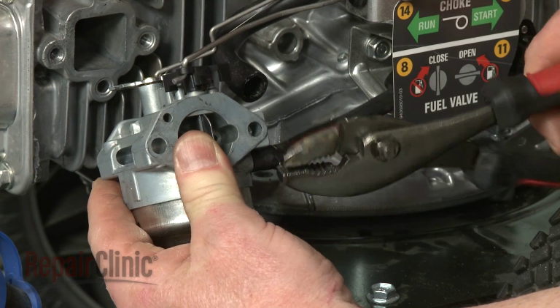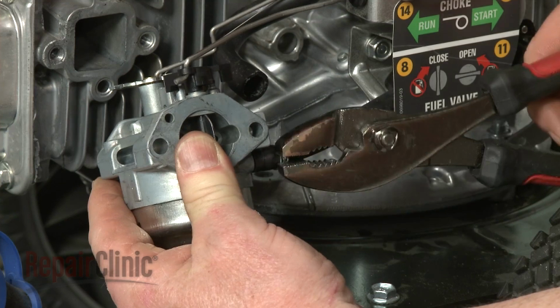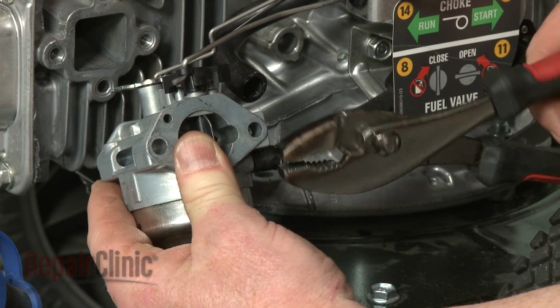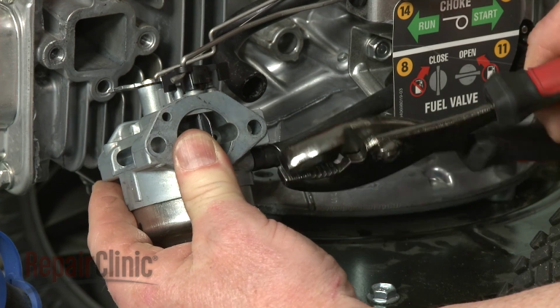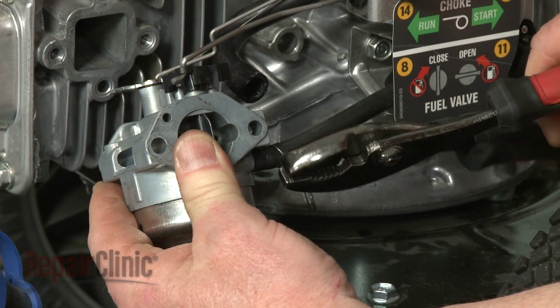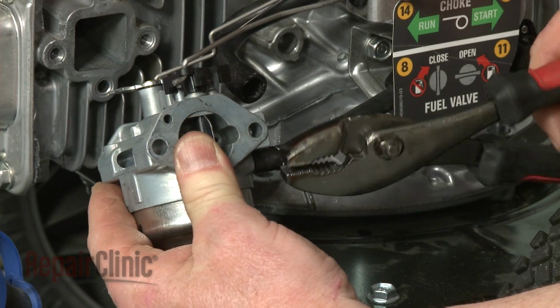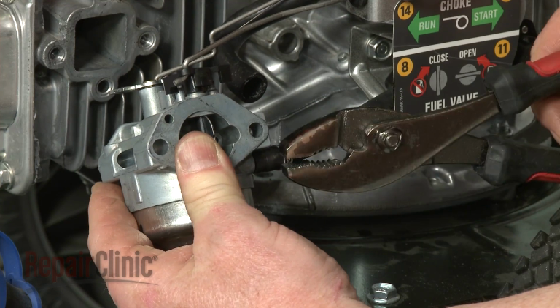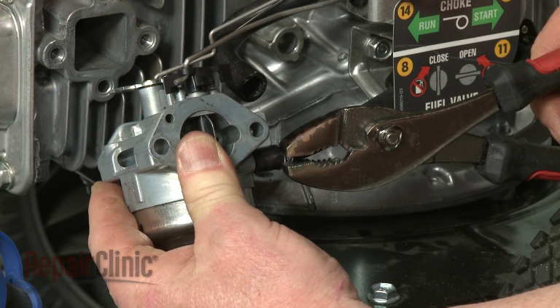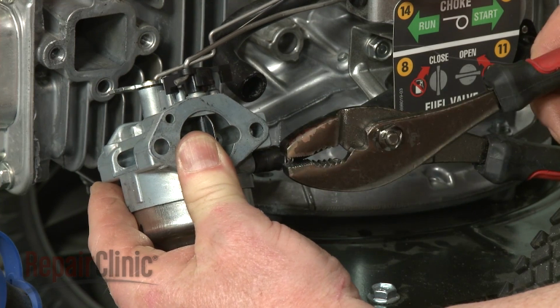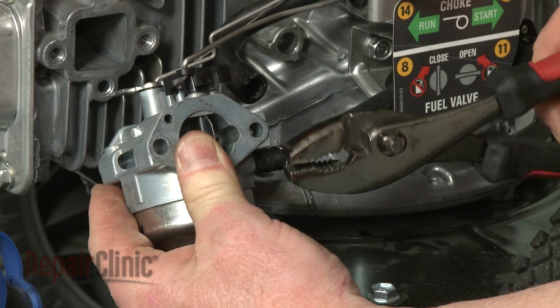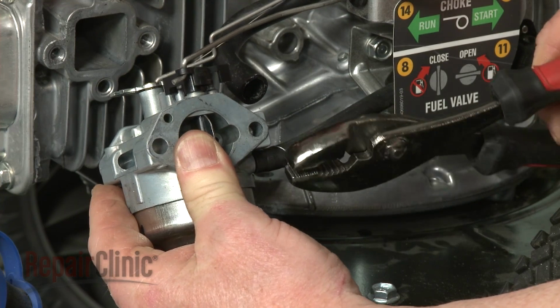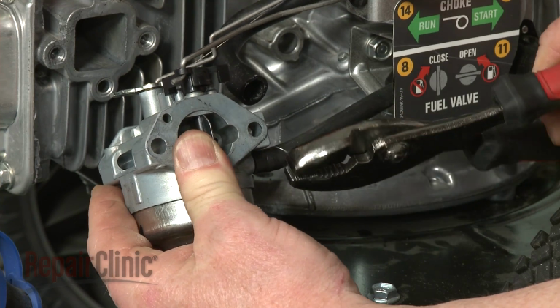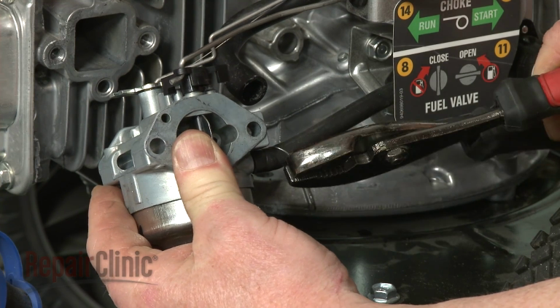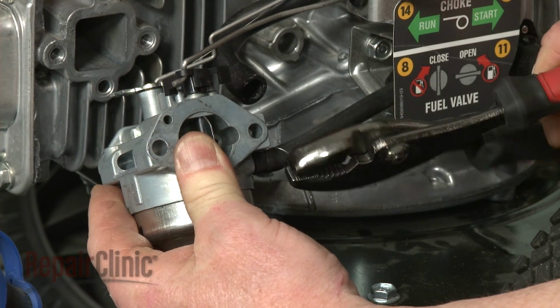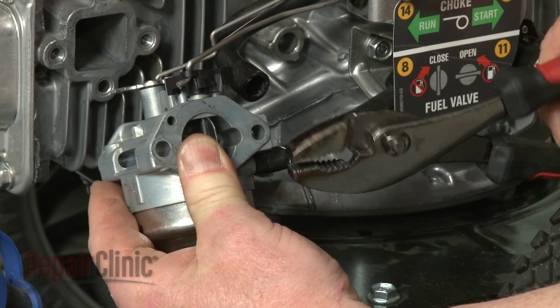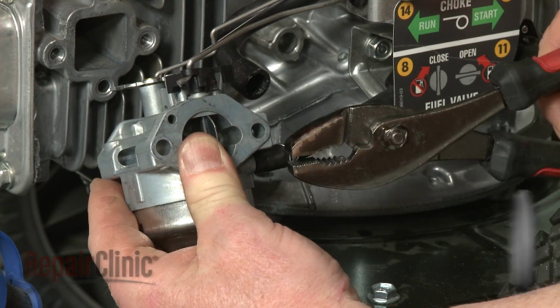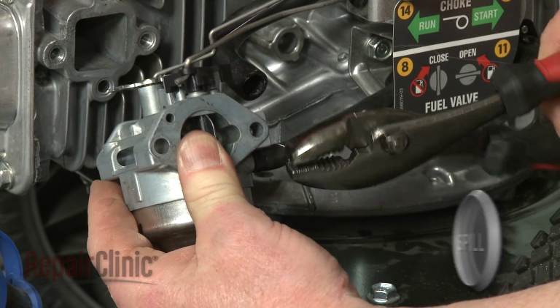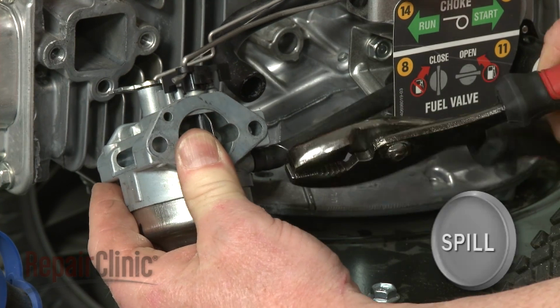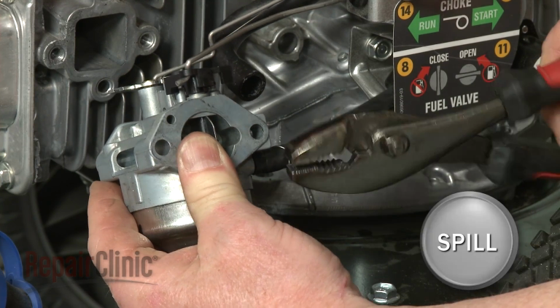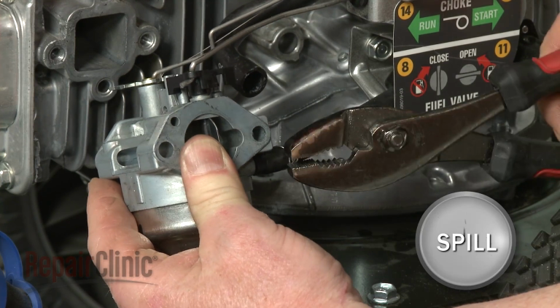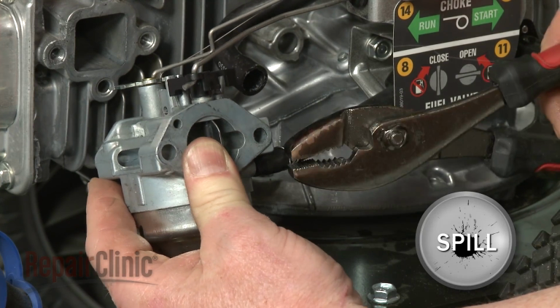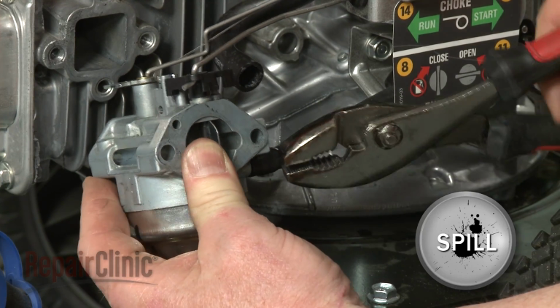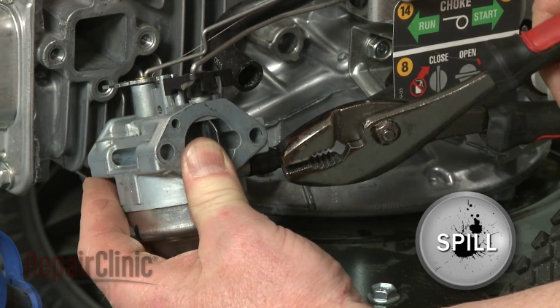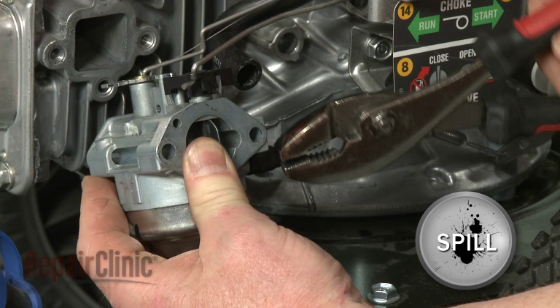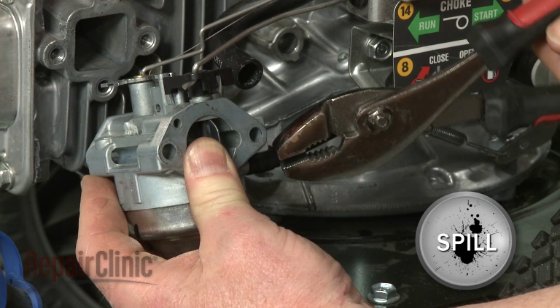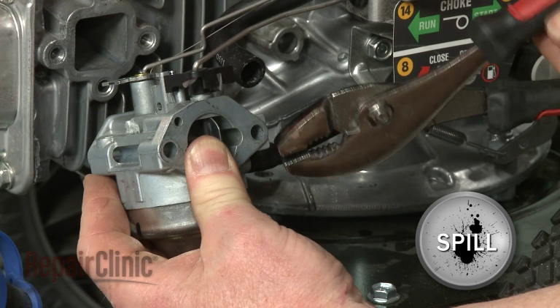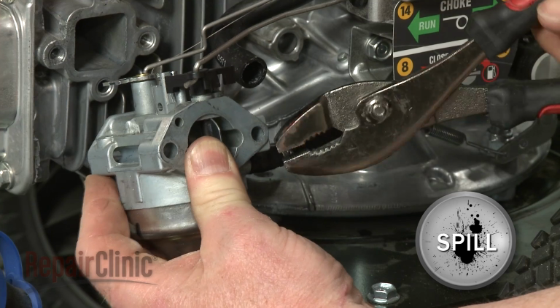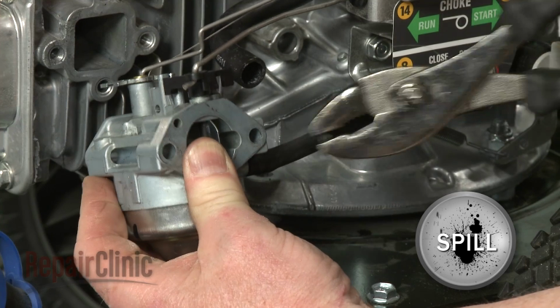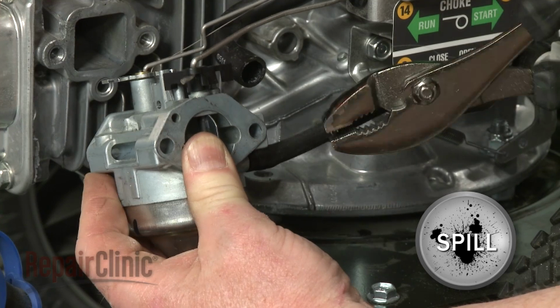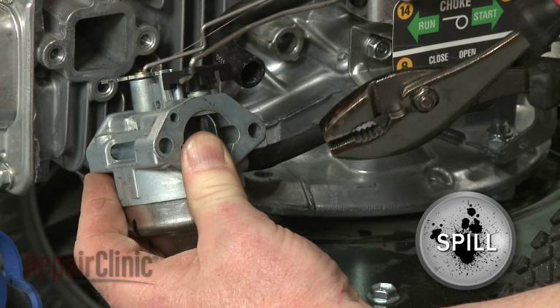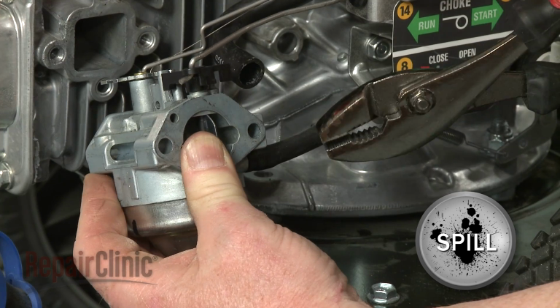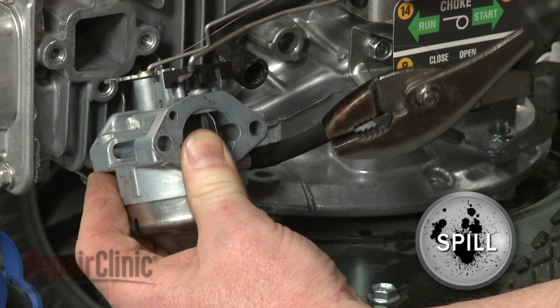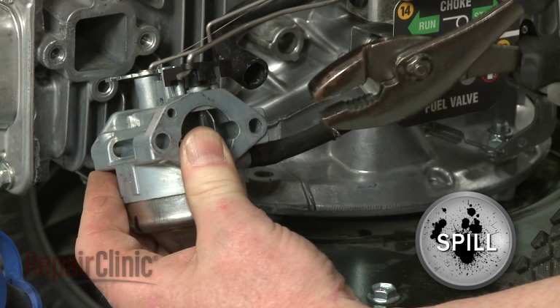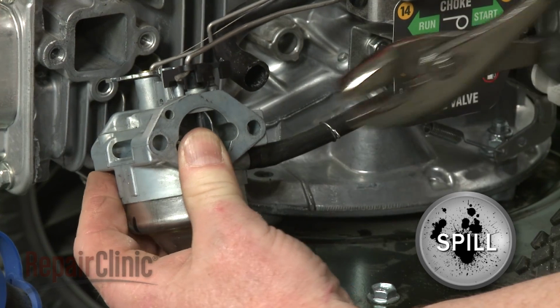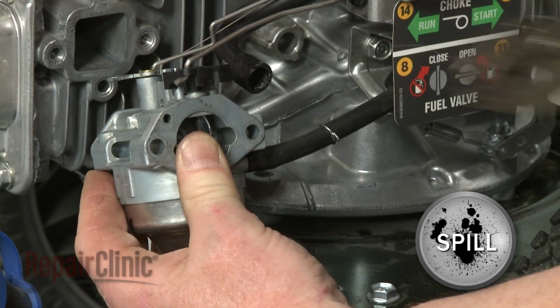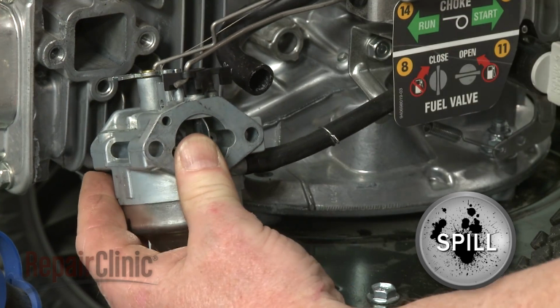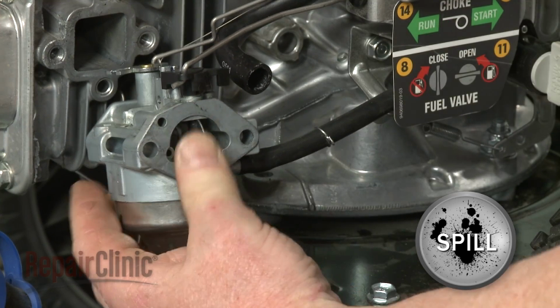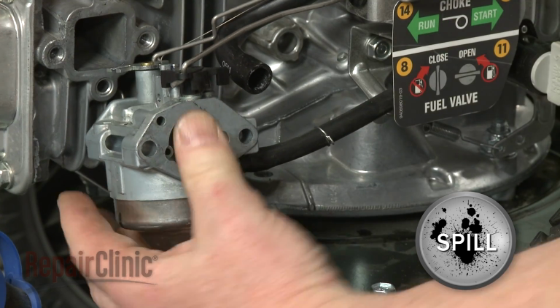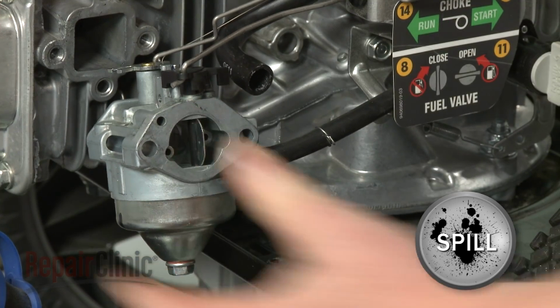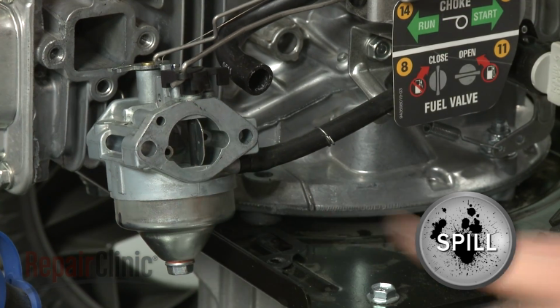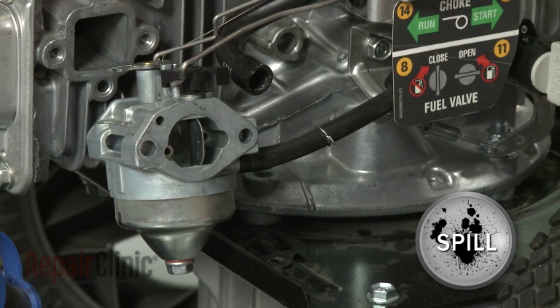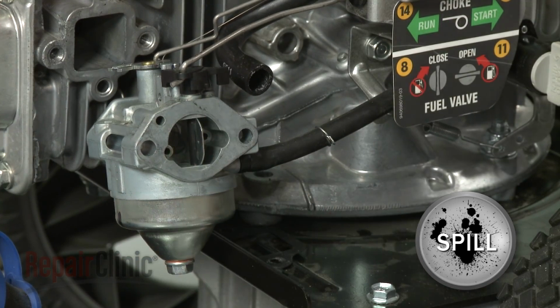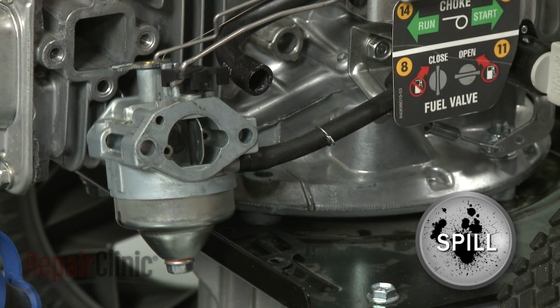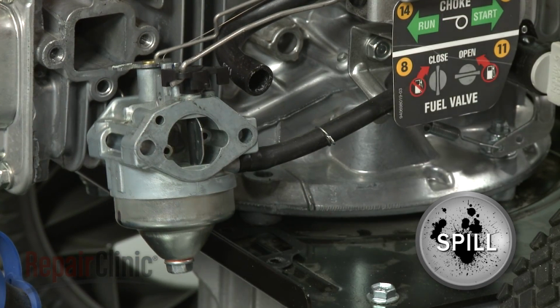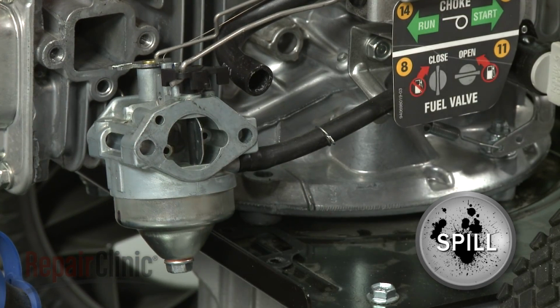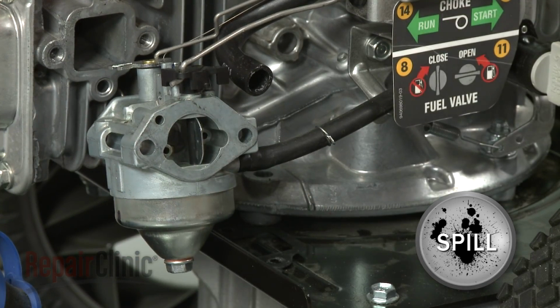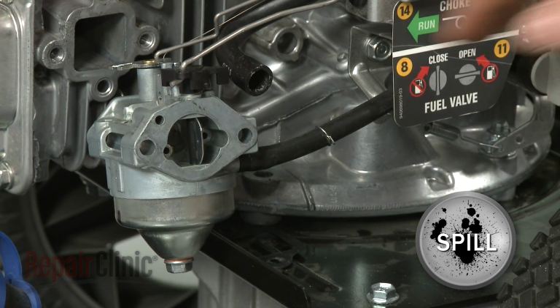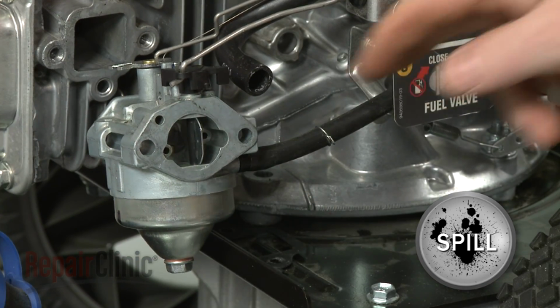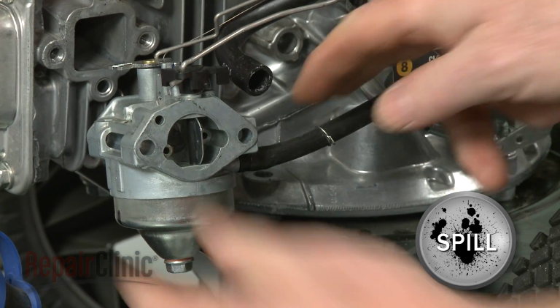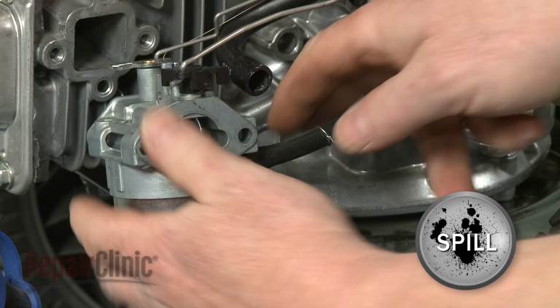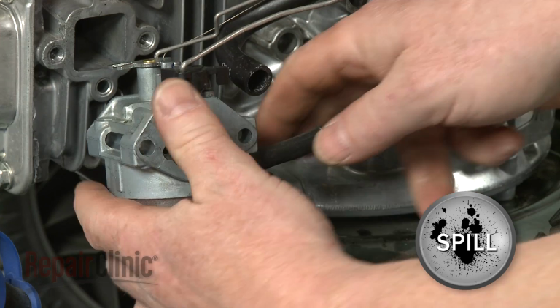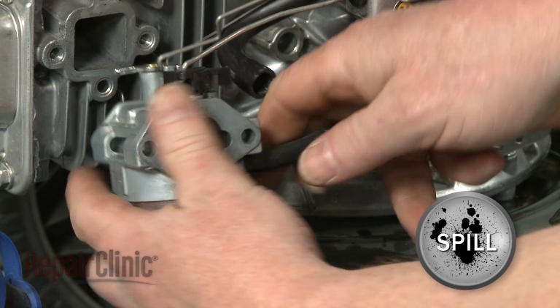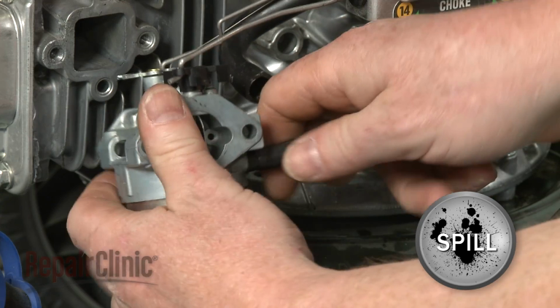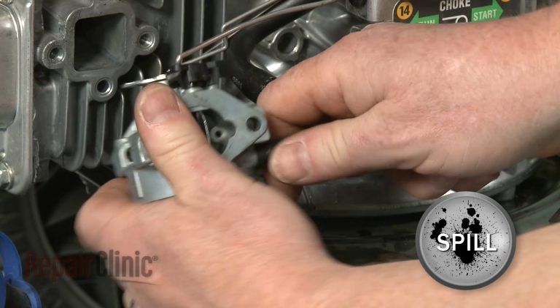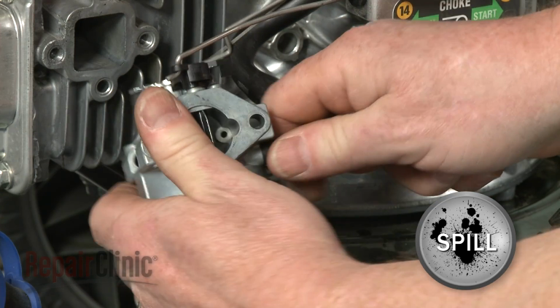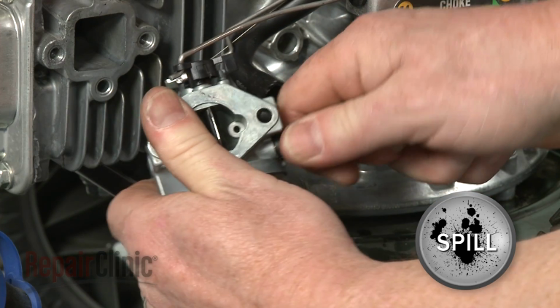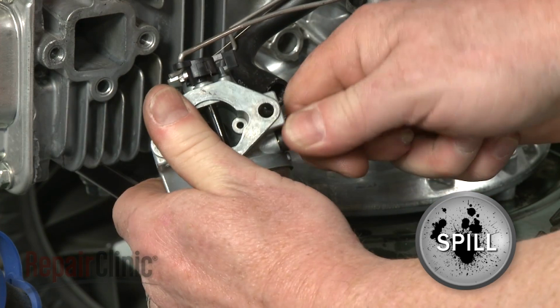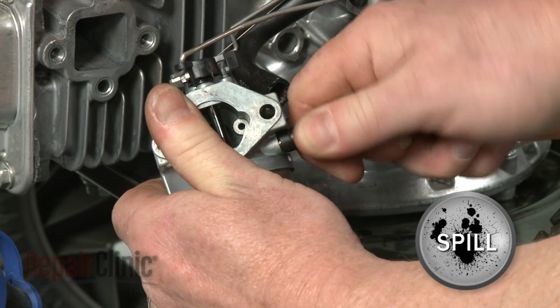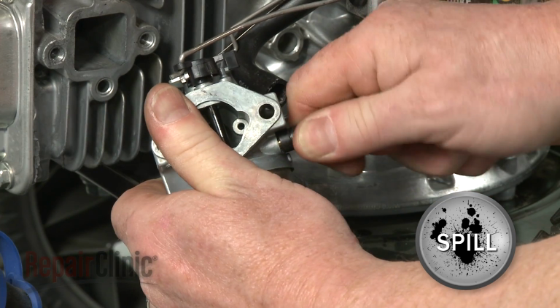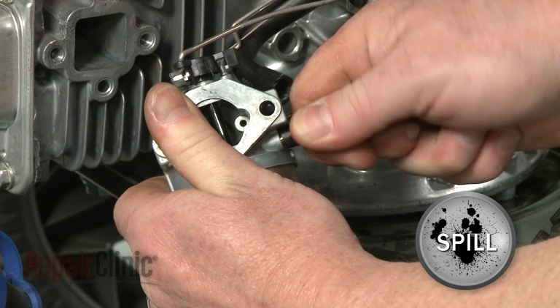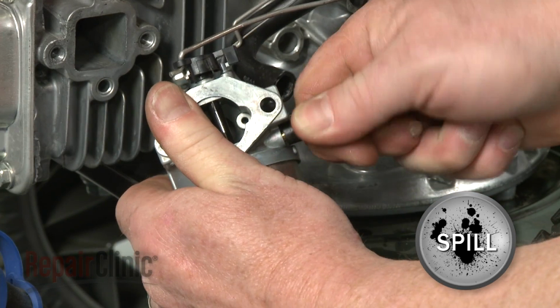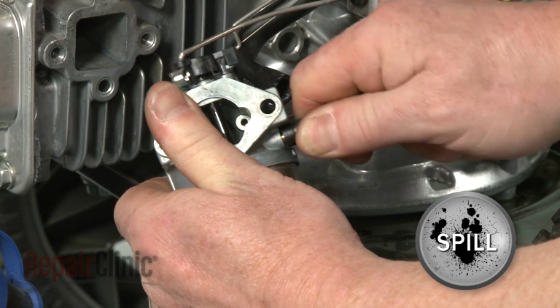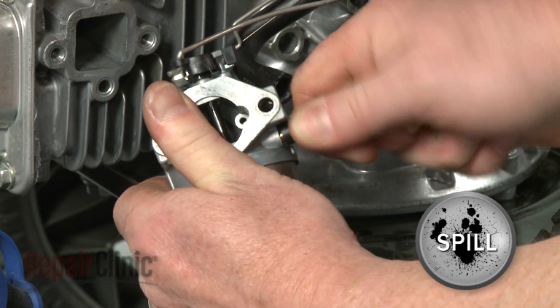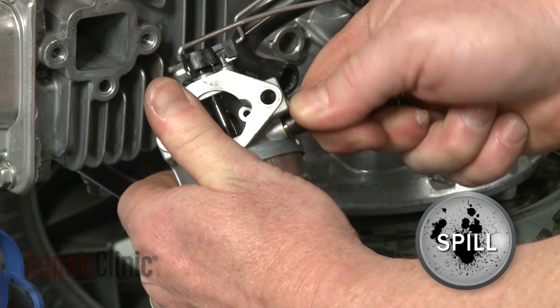Release the retaining clamp and pull the fuel line off of the carburetor. Be prepared for some fuel to spill.